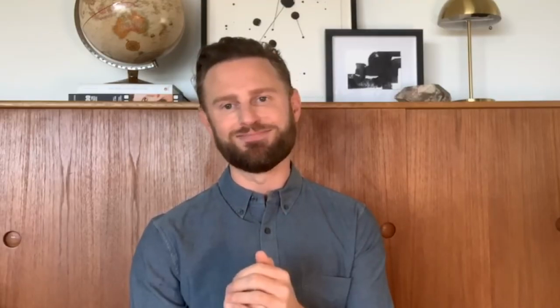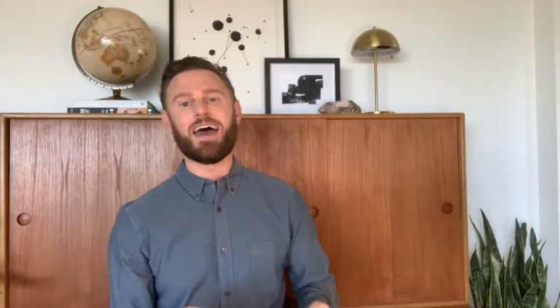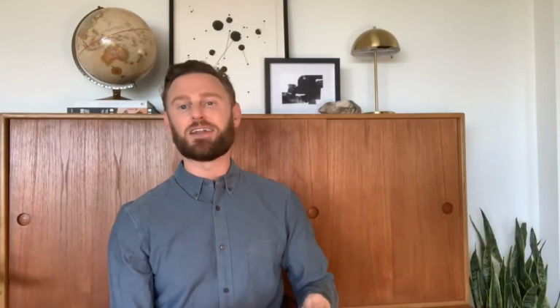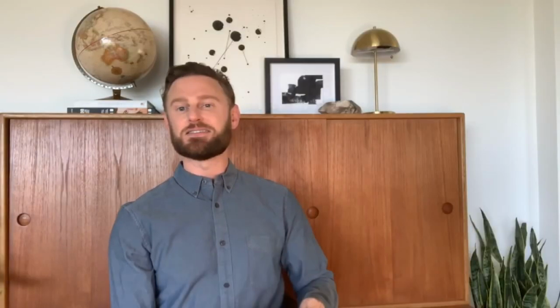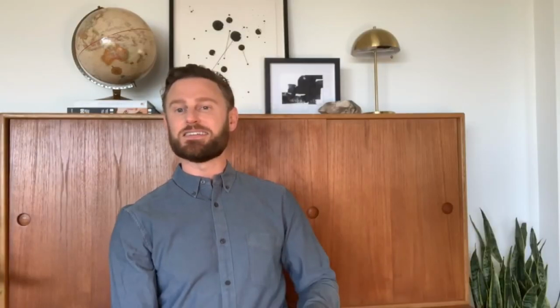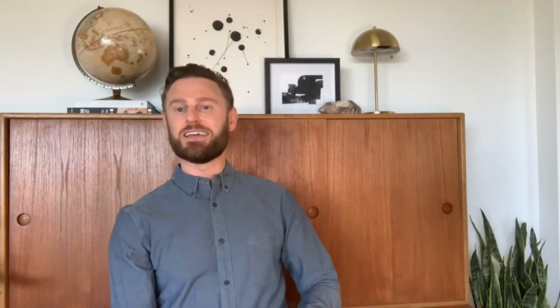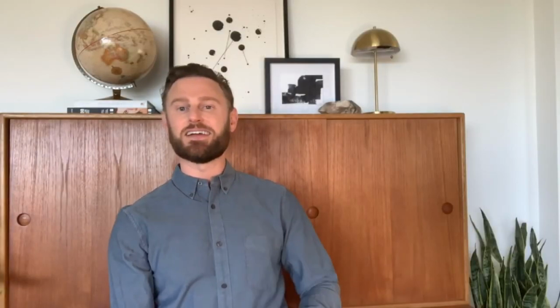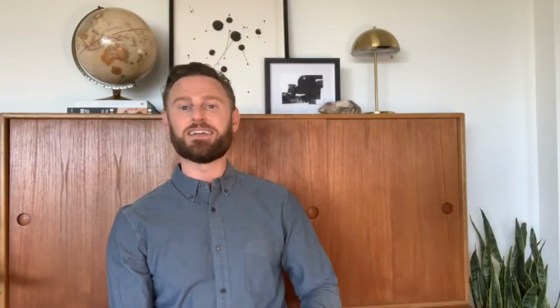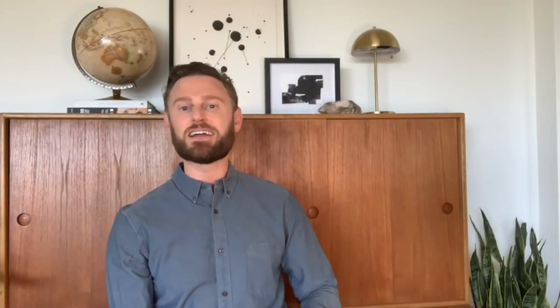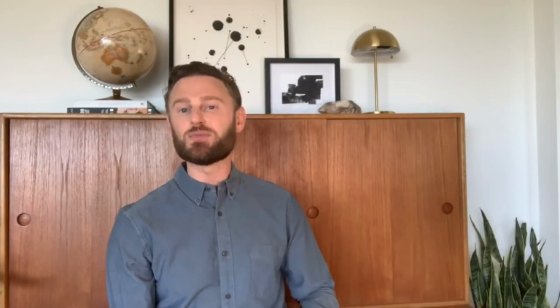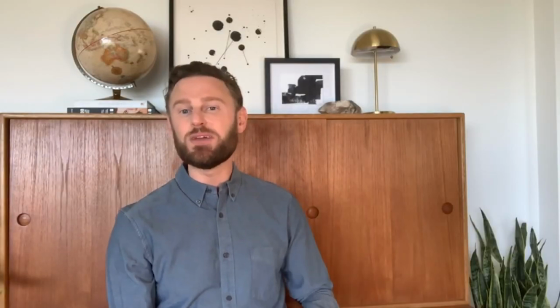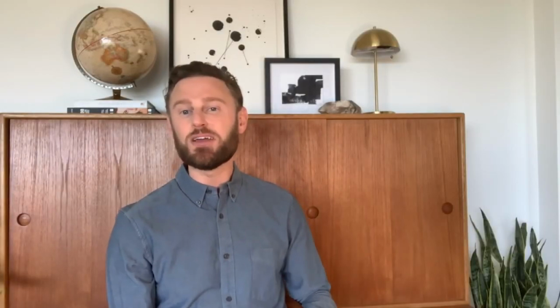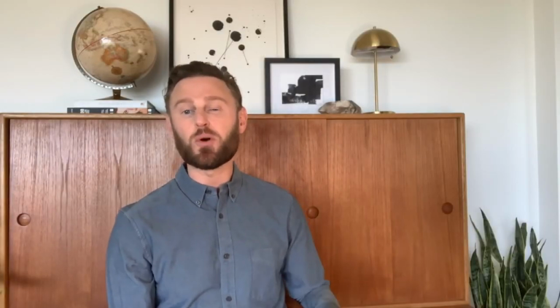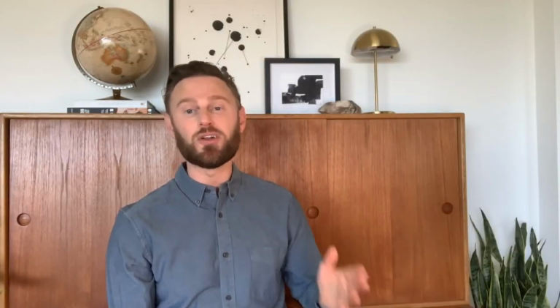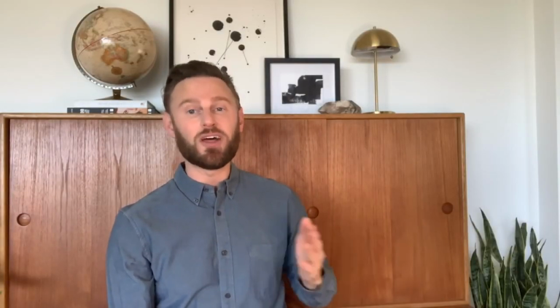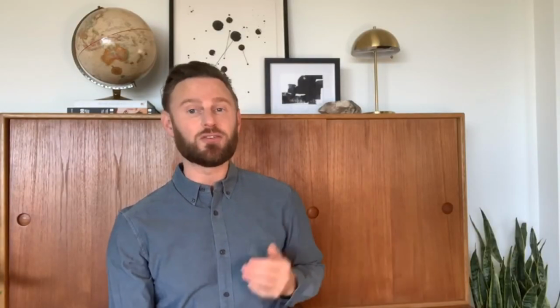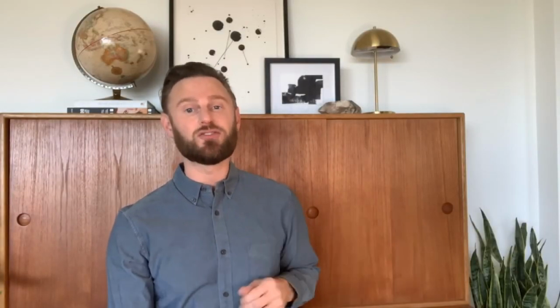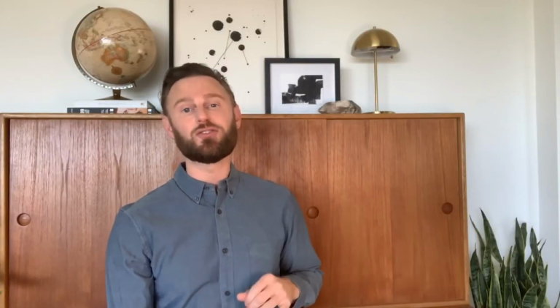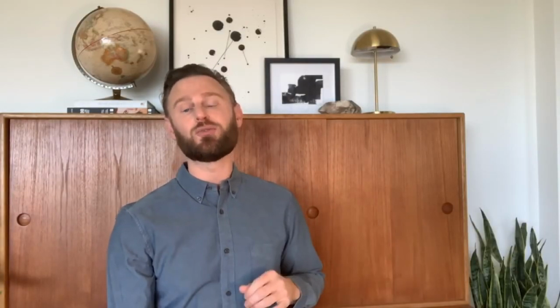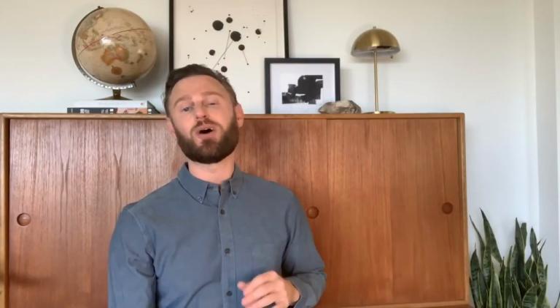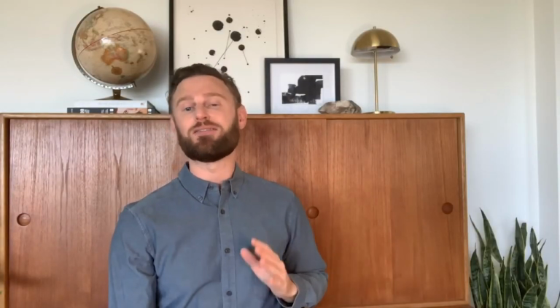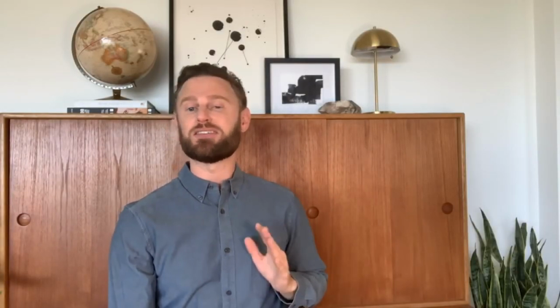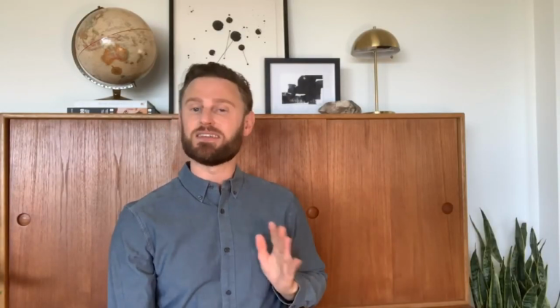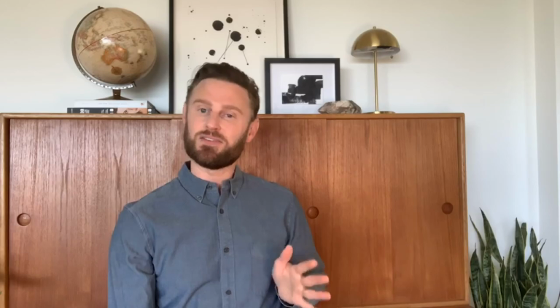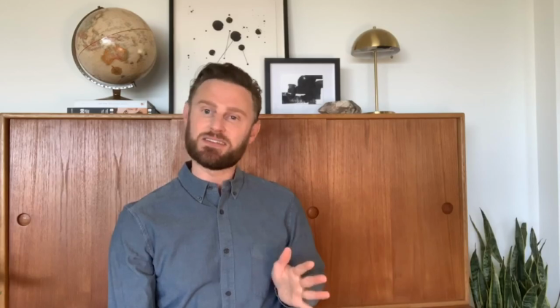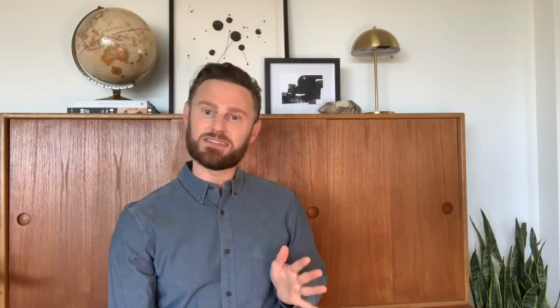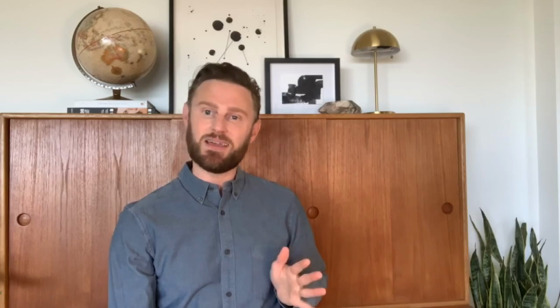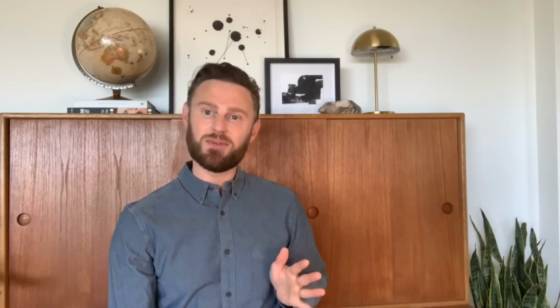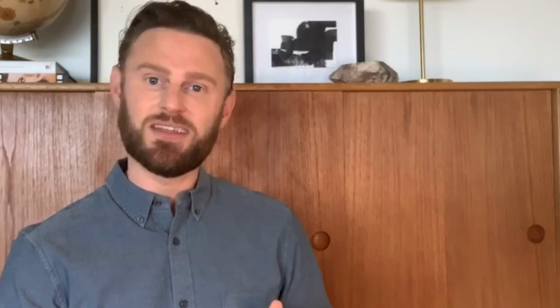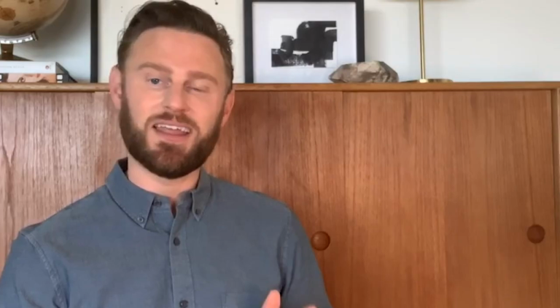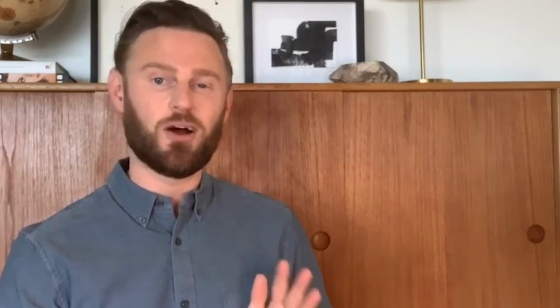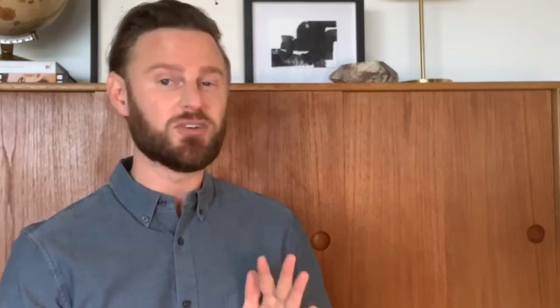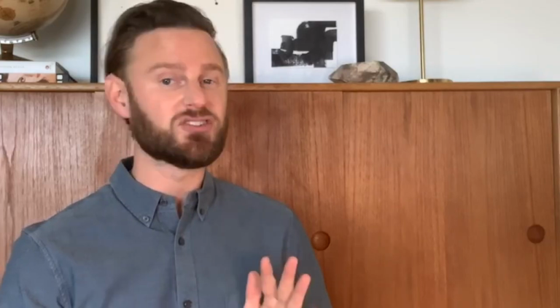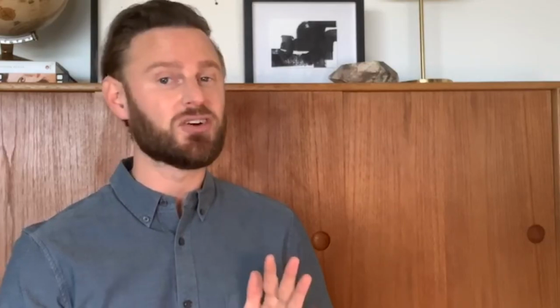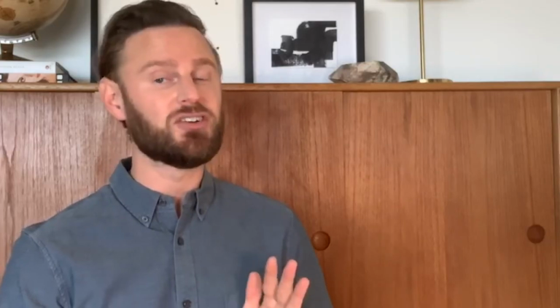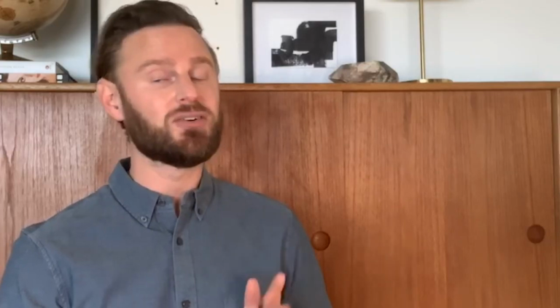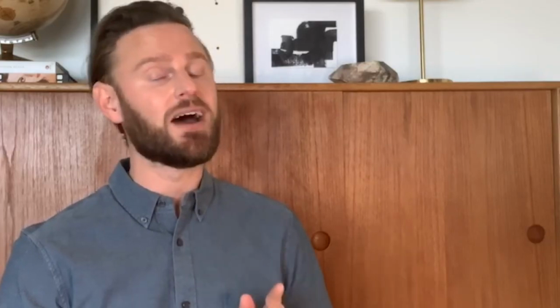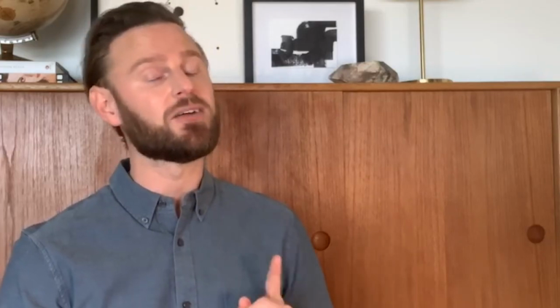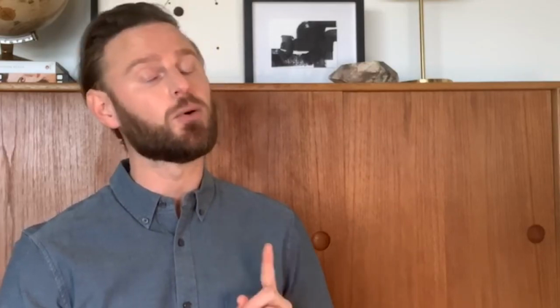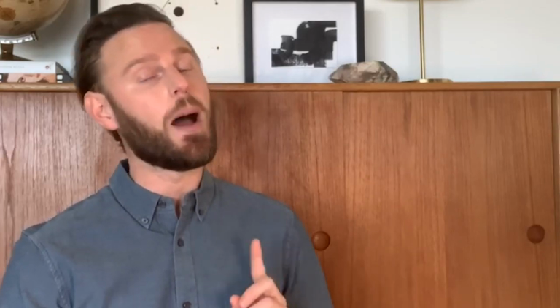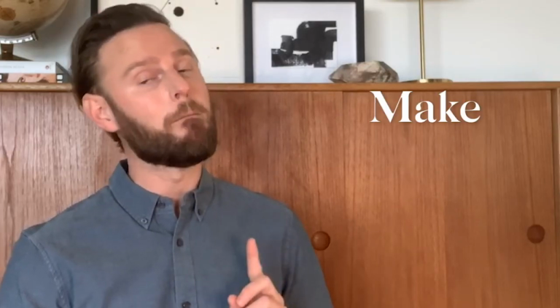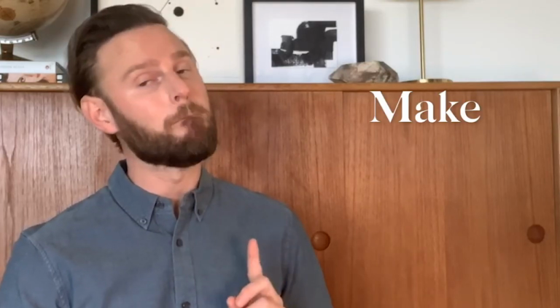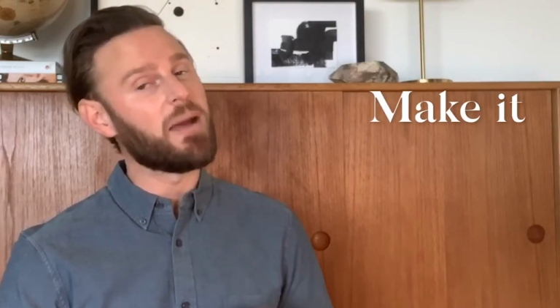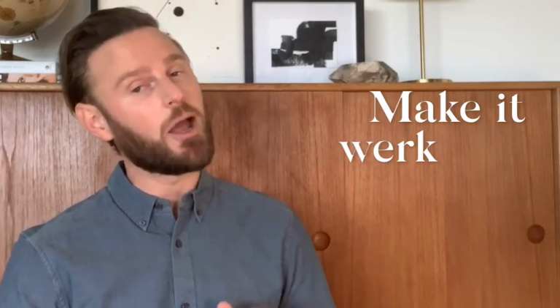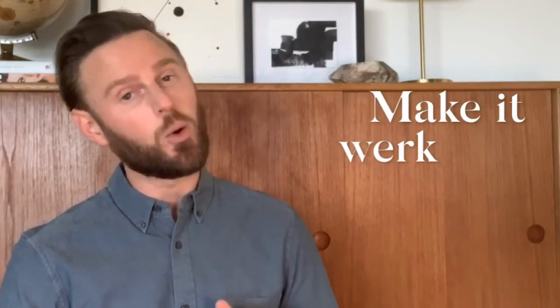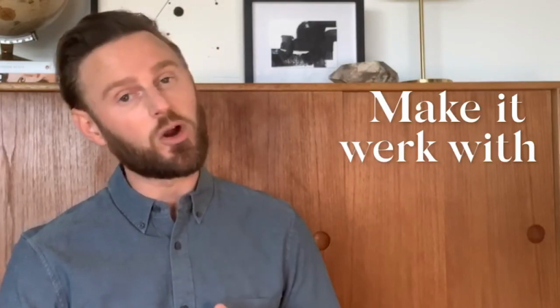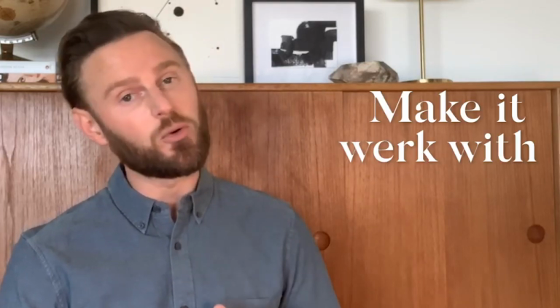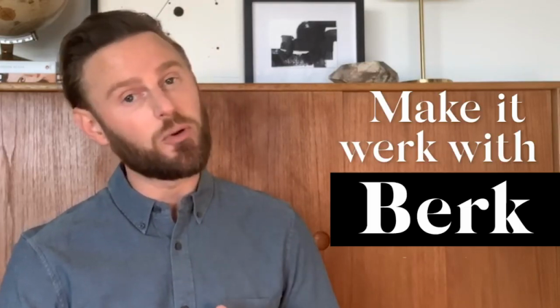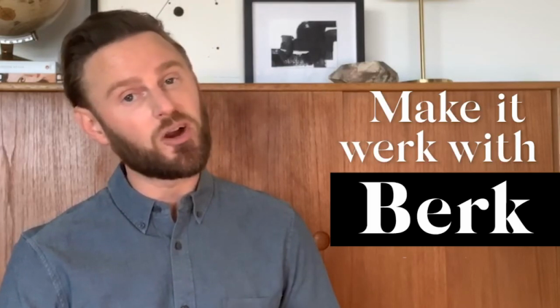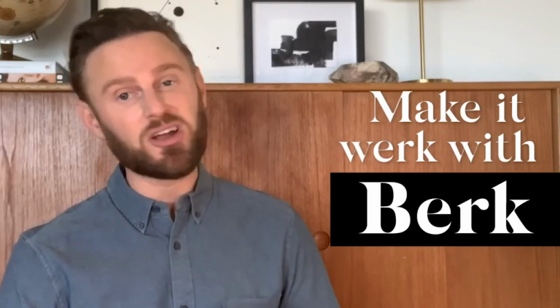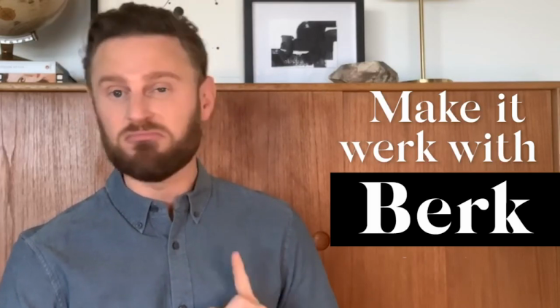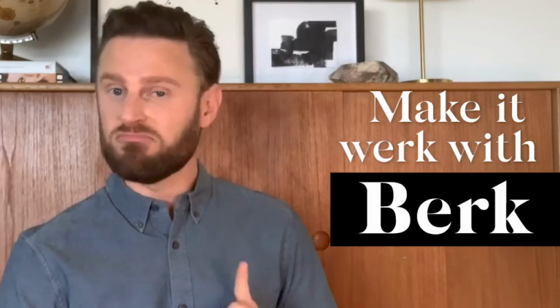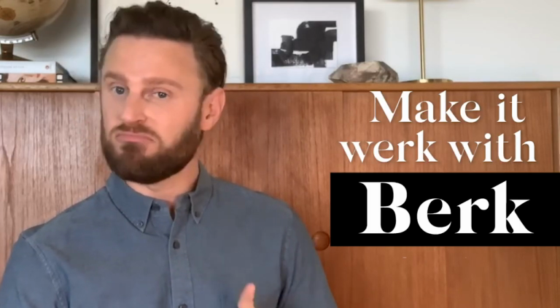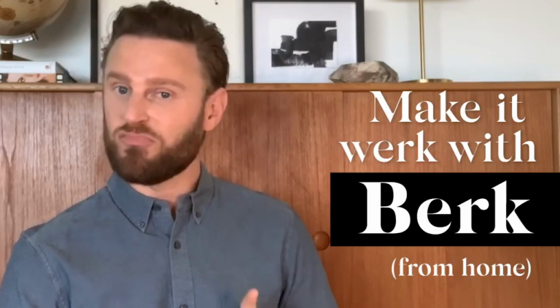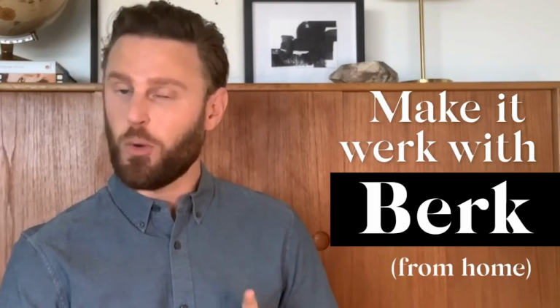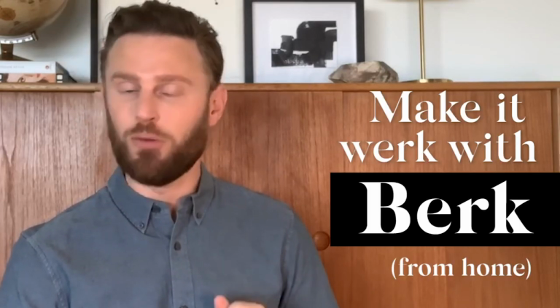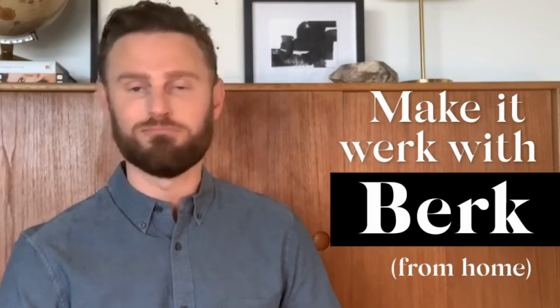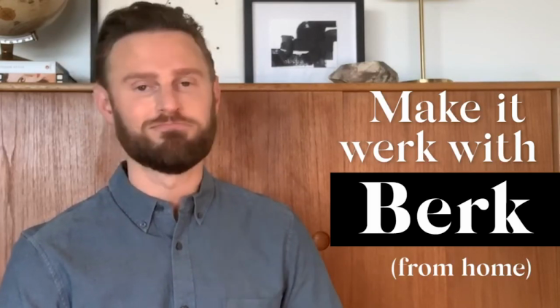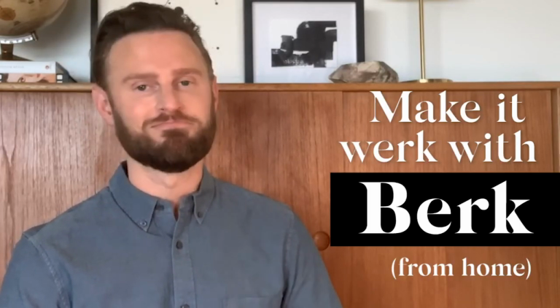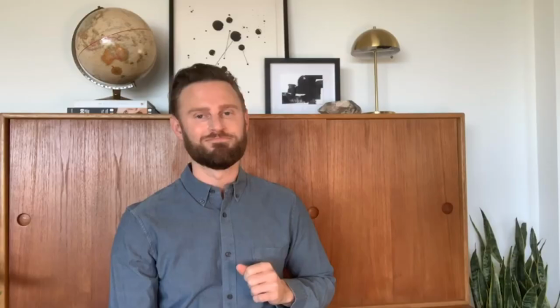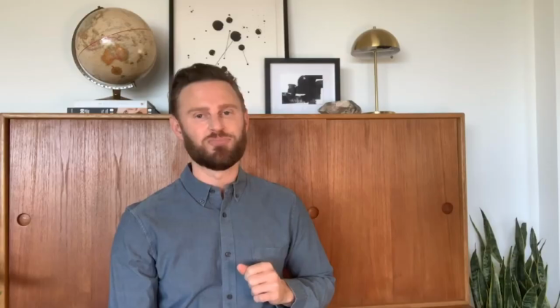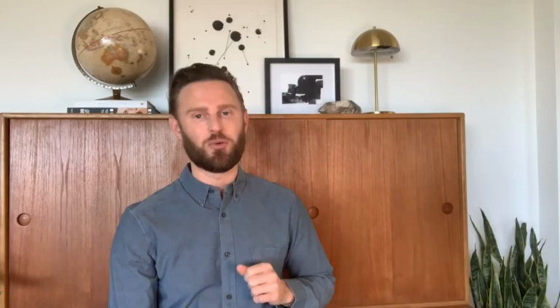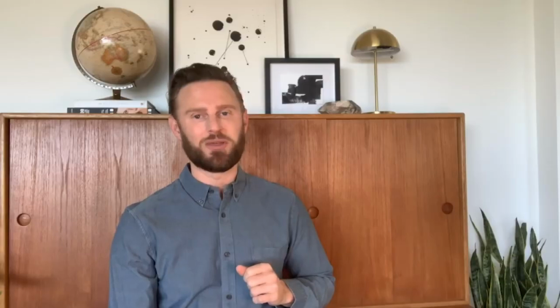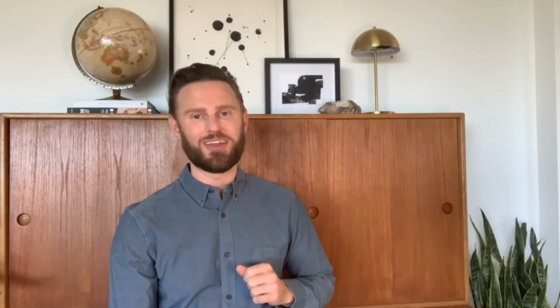I'll see you here next week, where another student will have a different assignment, and I'll be showing you how to make it work with Berk from home. Don't be late.